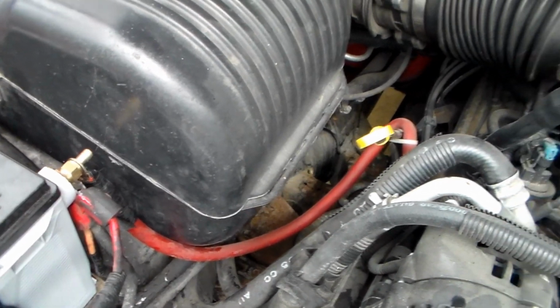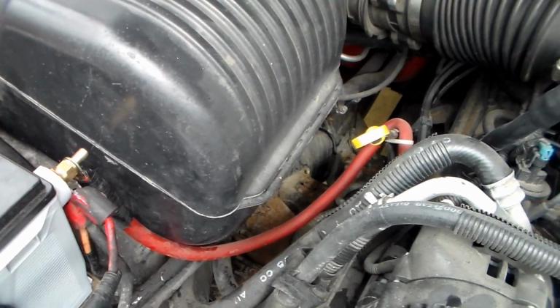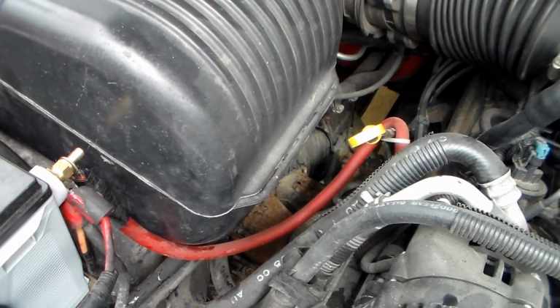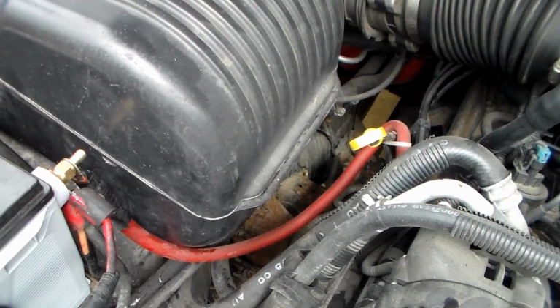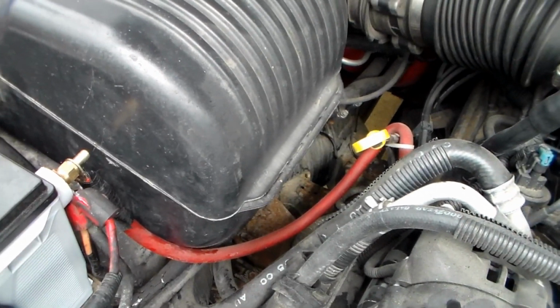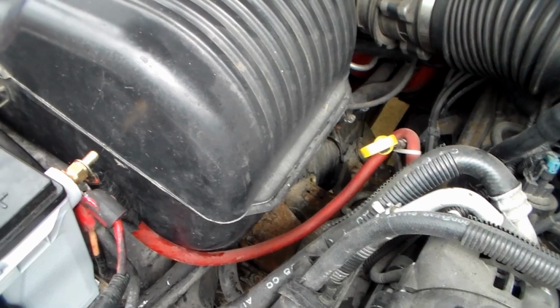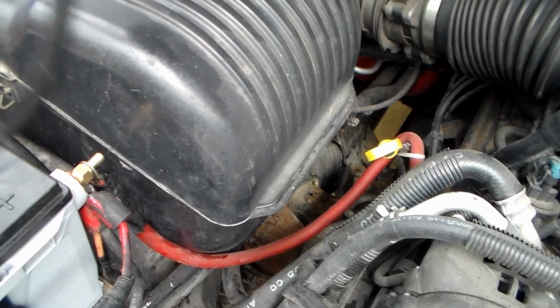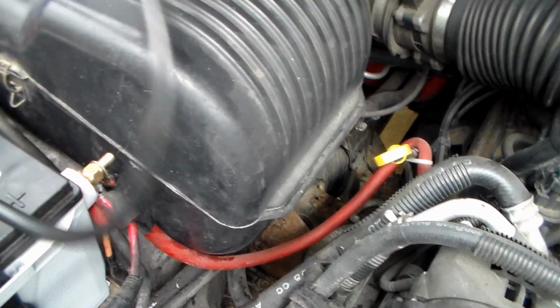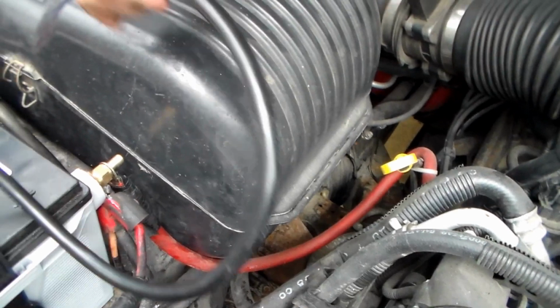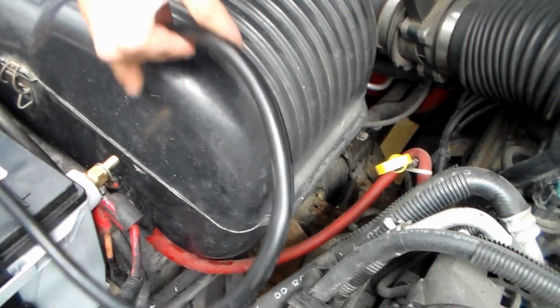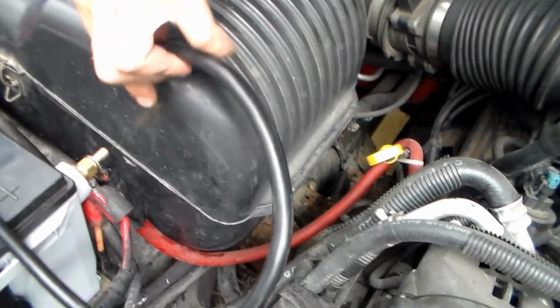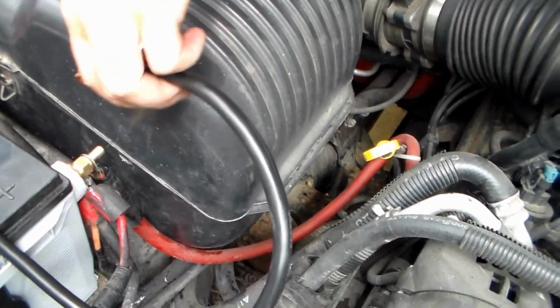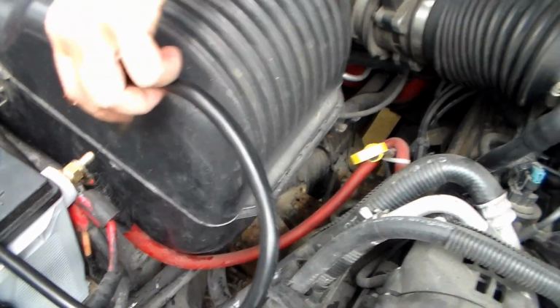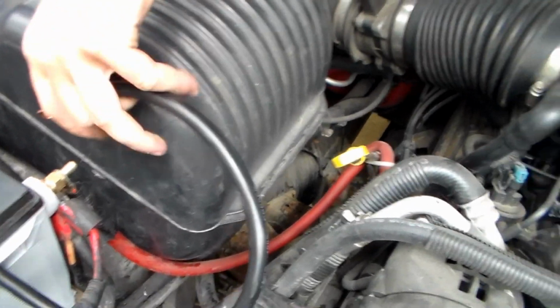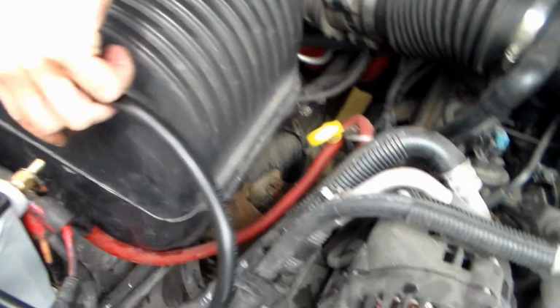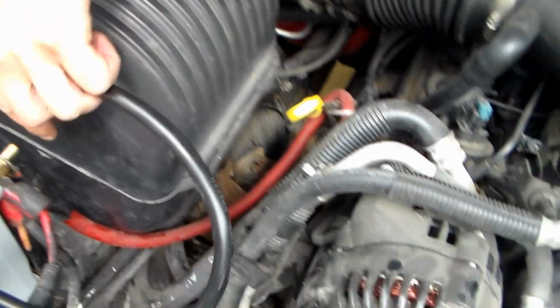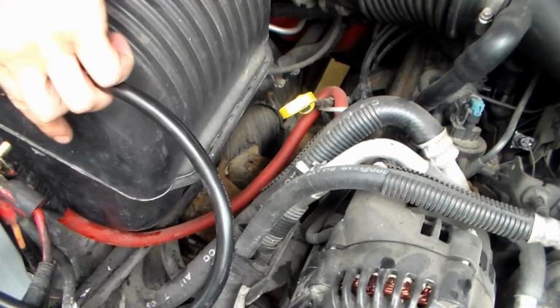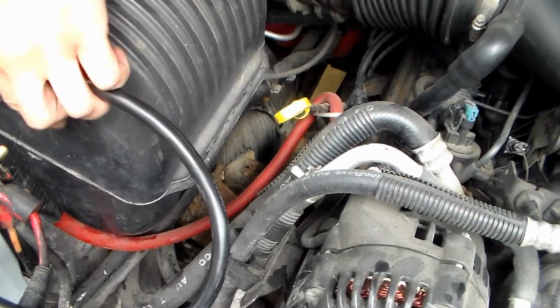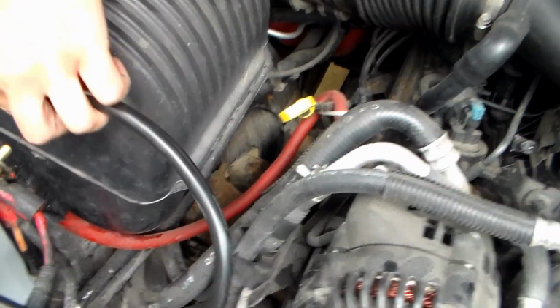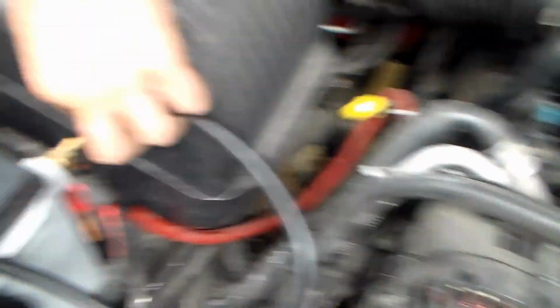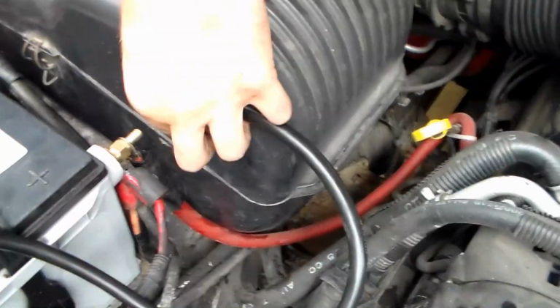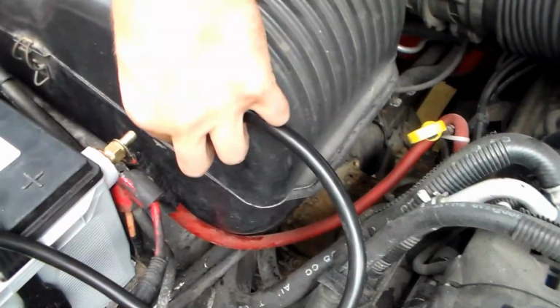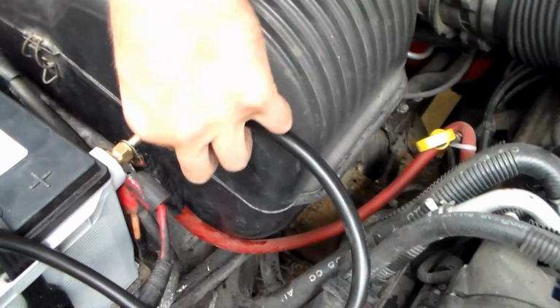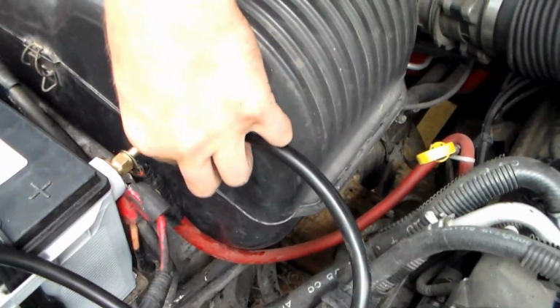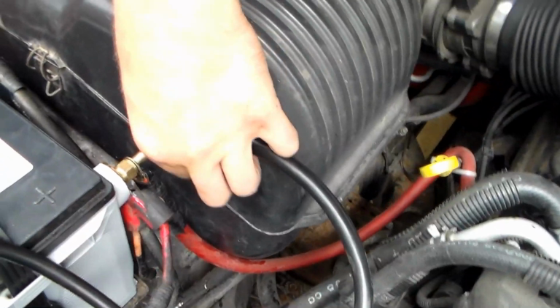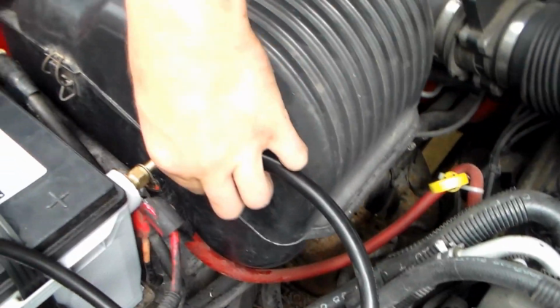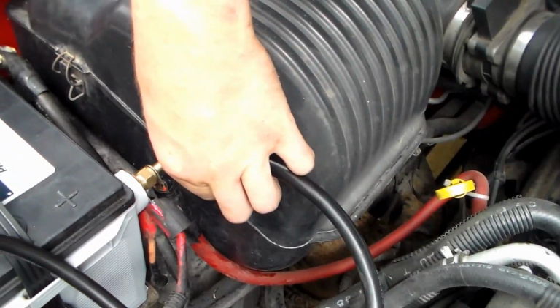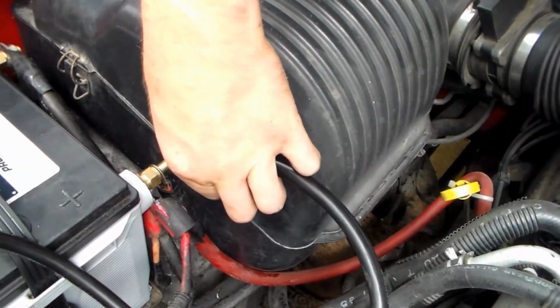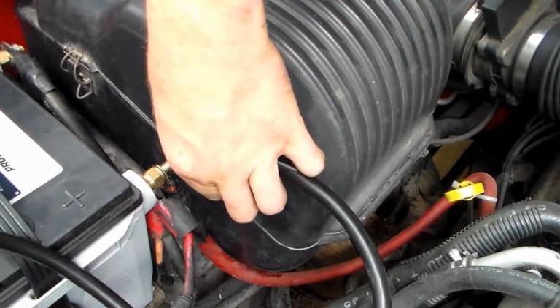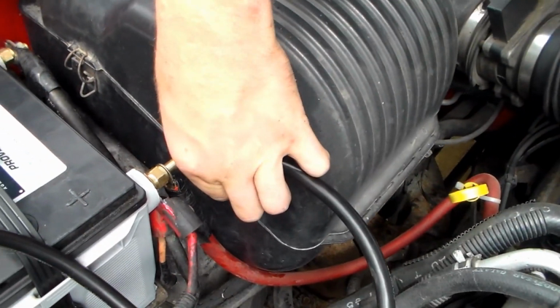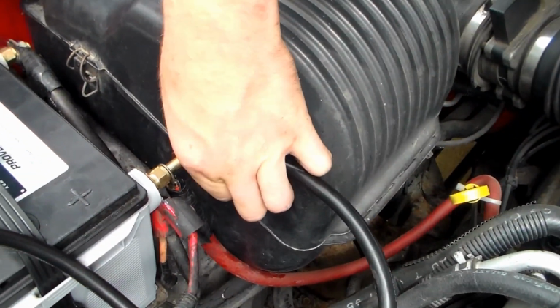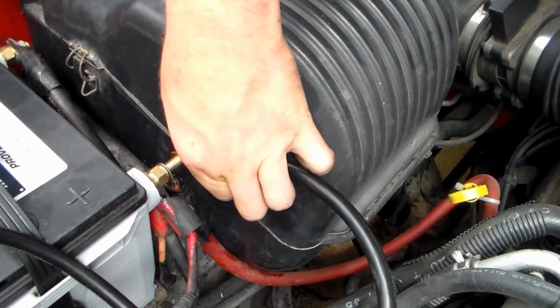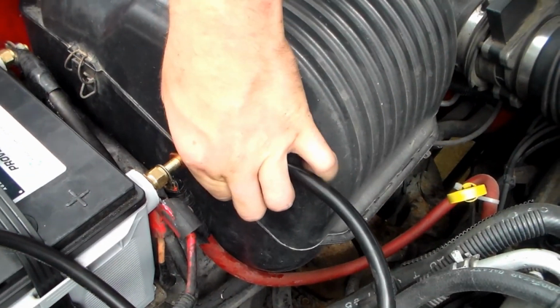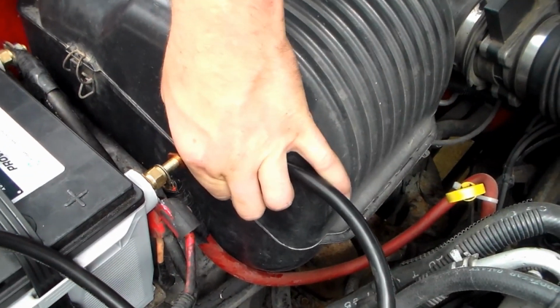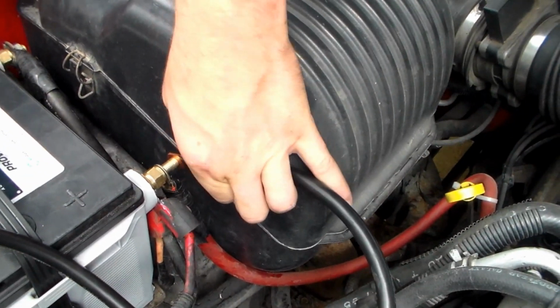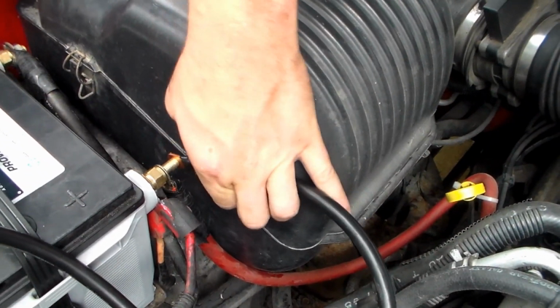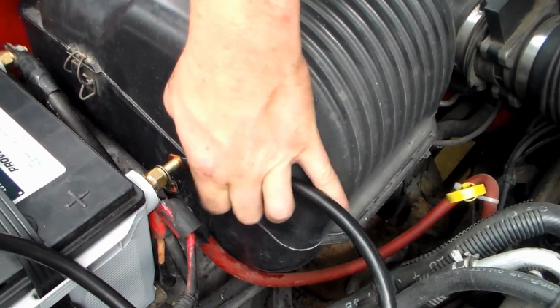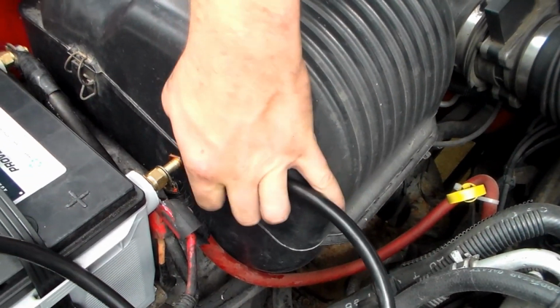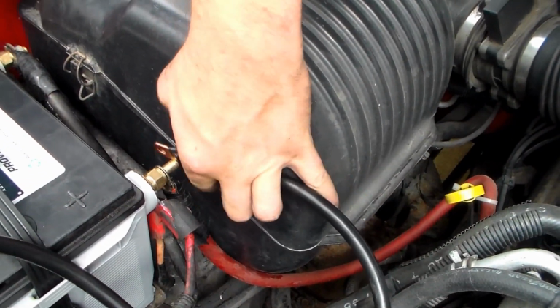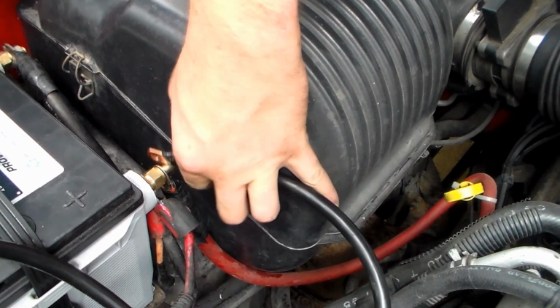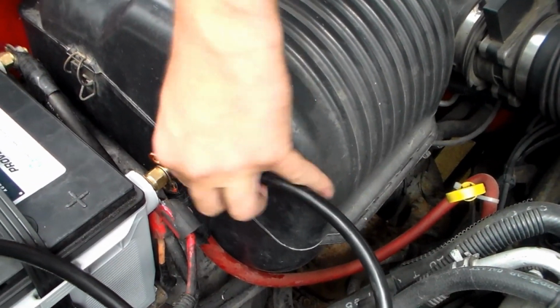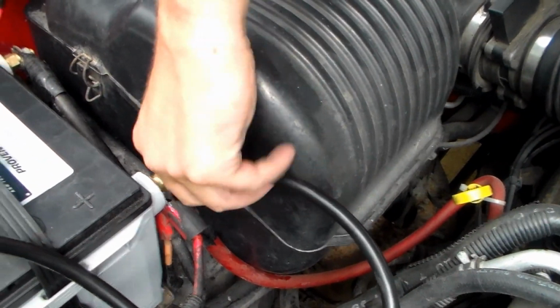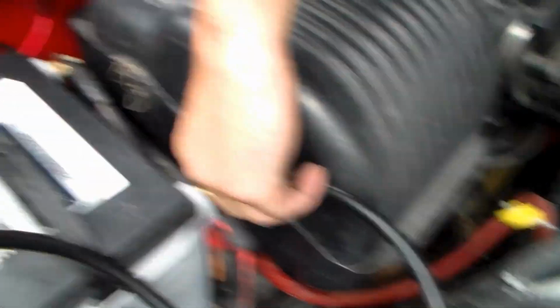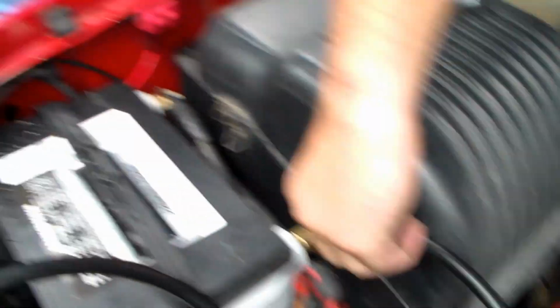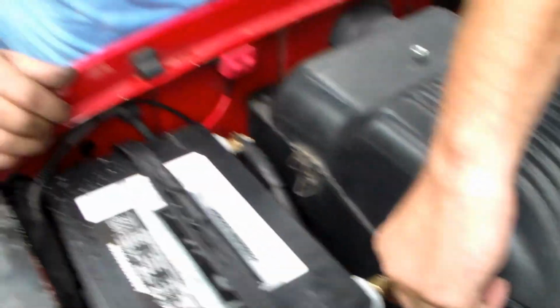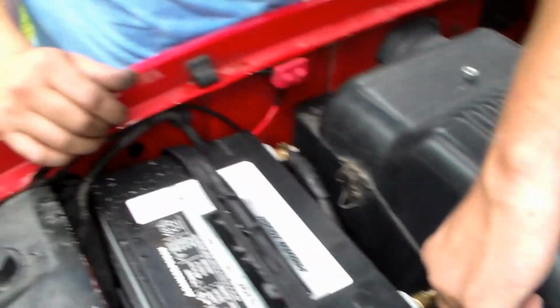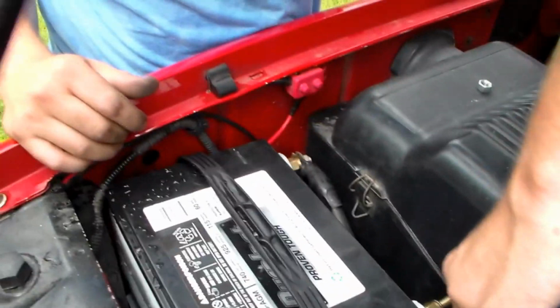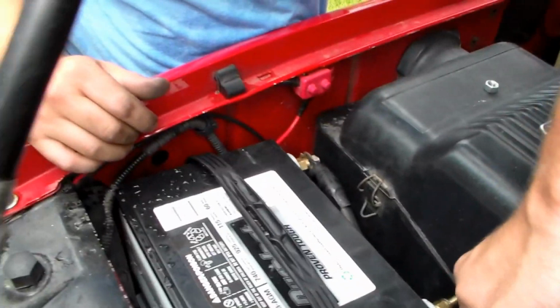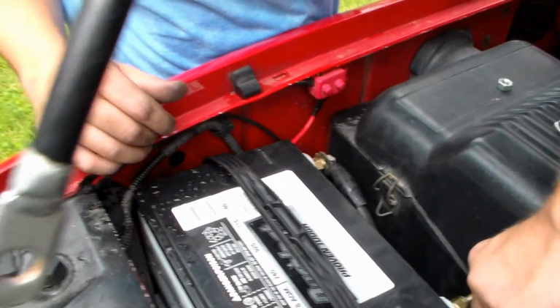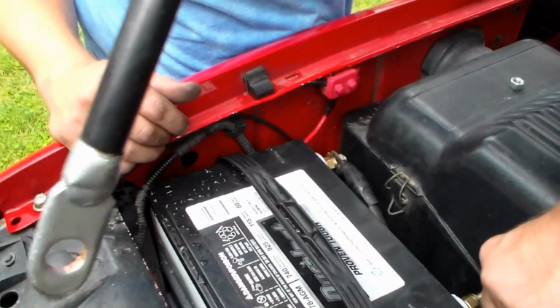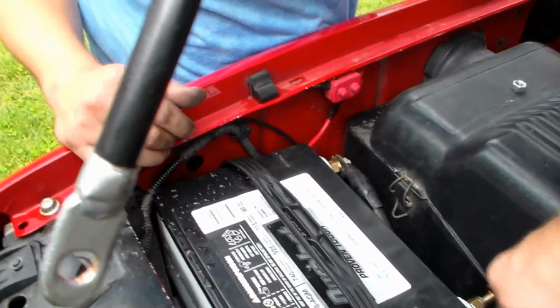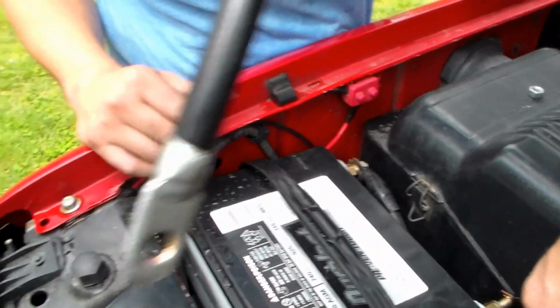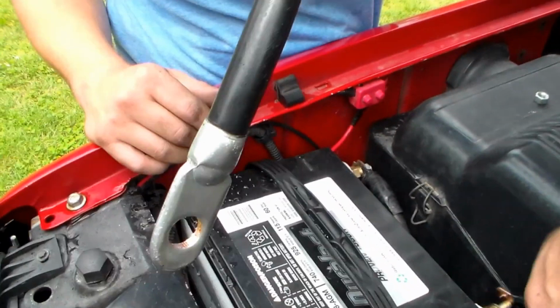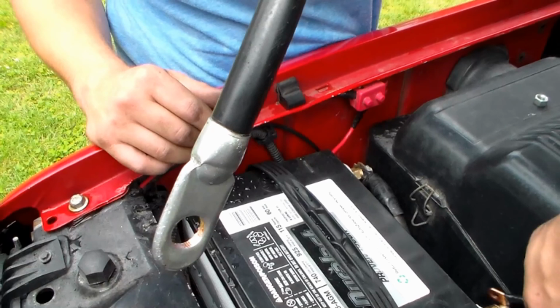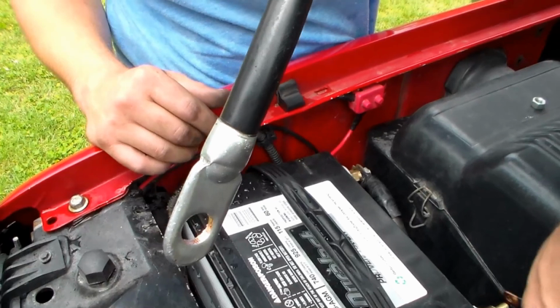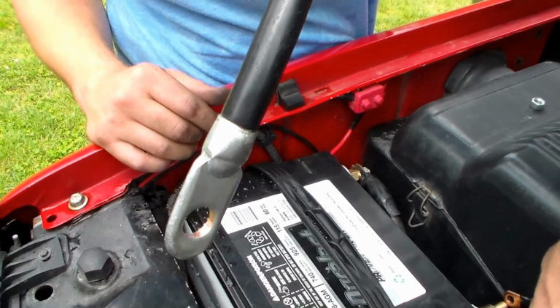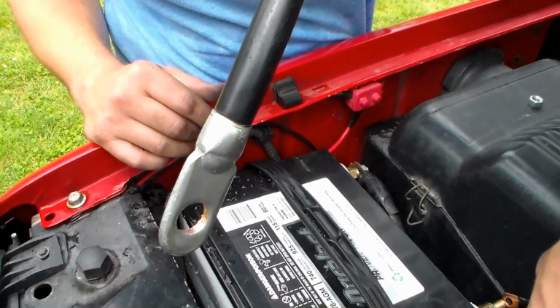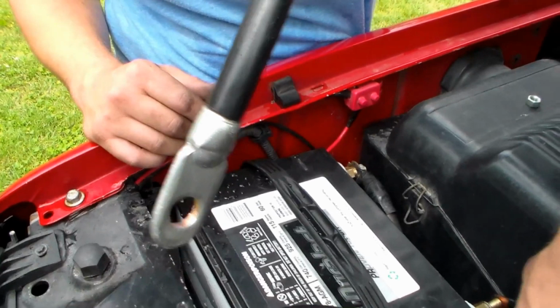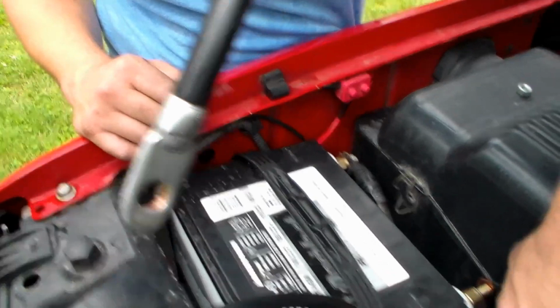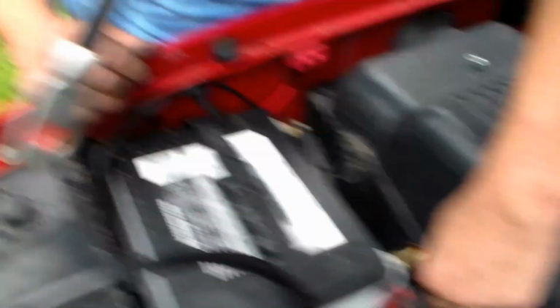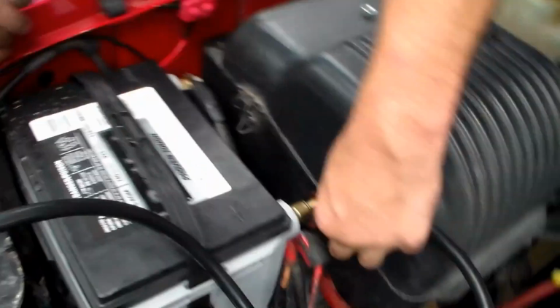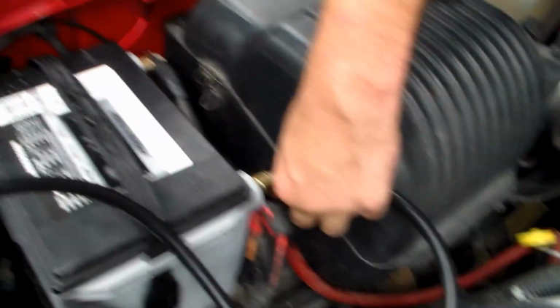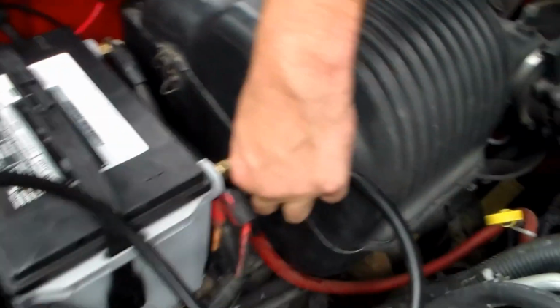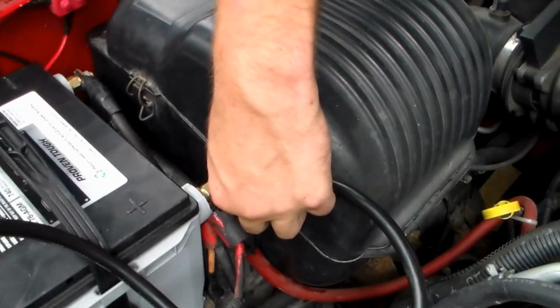When you put this on, you don't want the other side to touch anything.